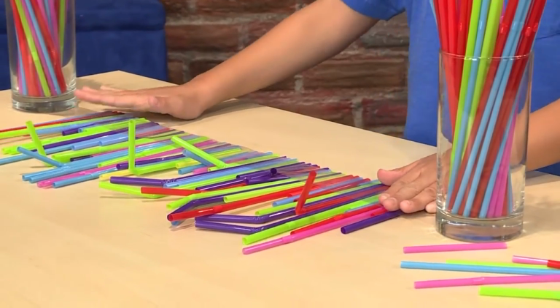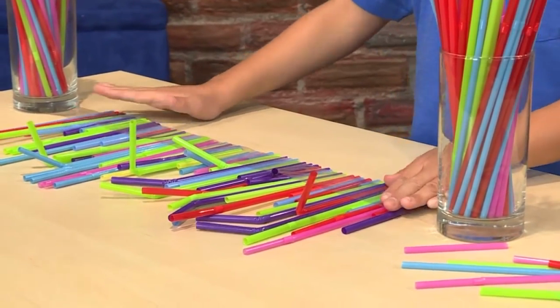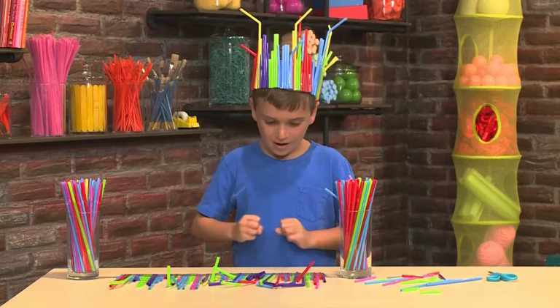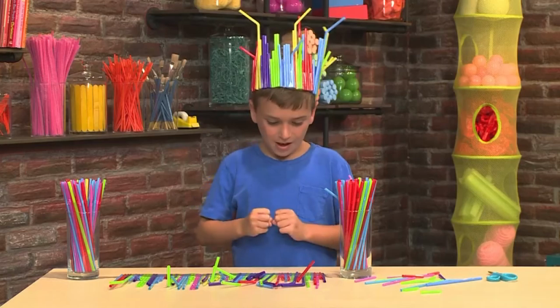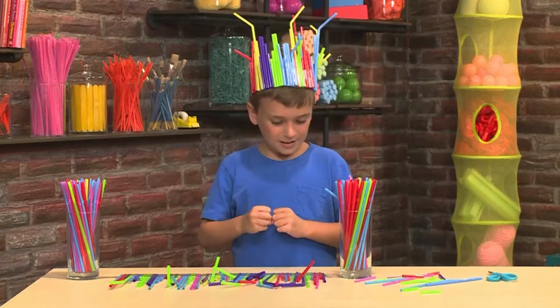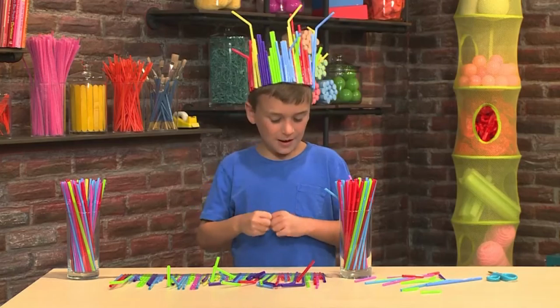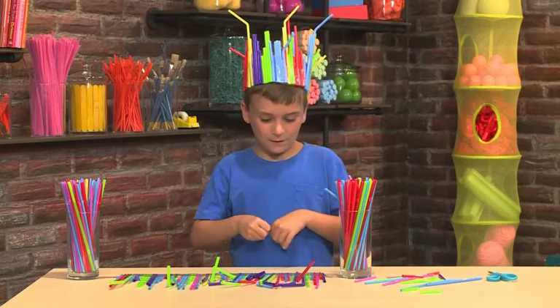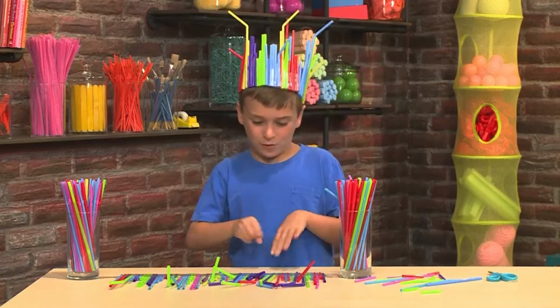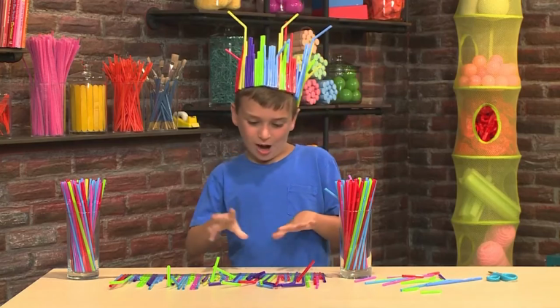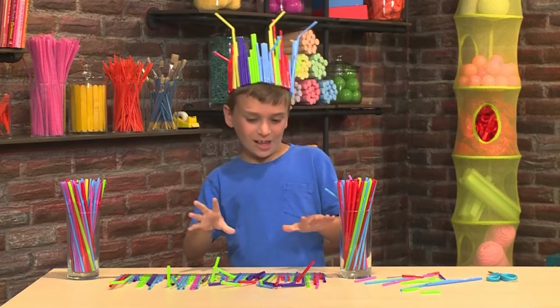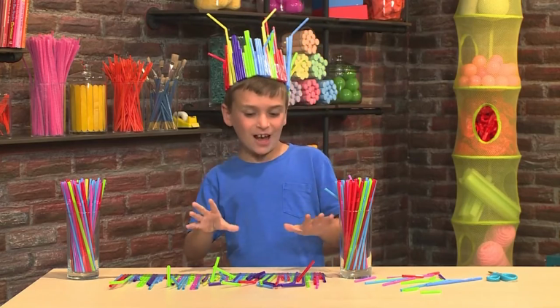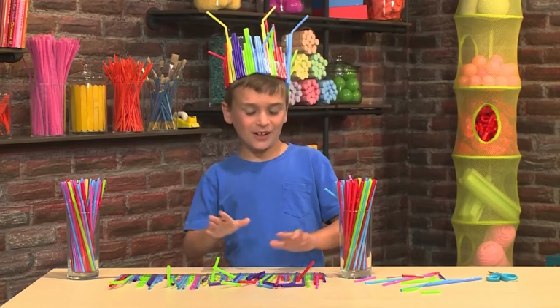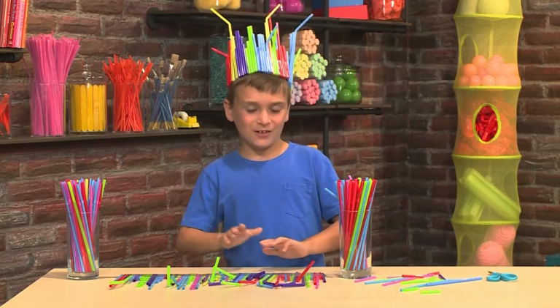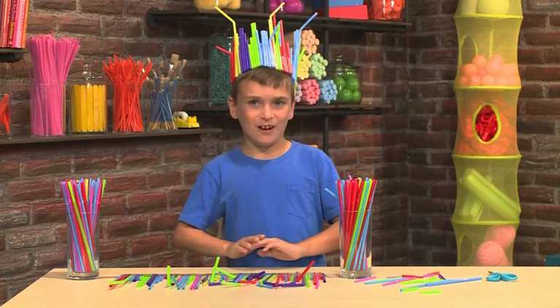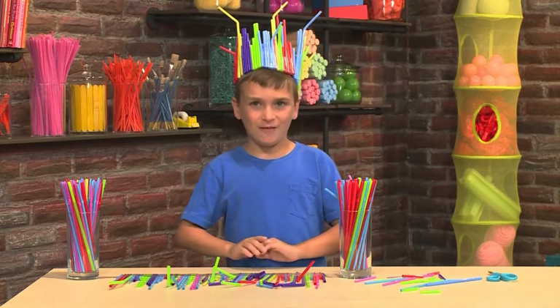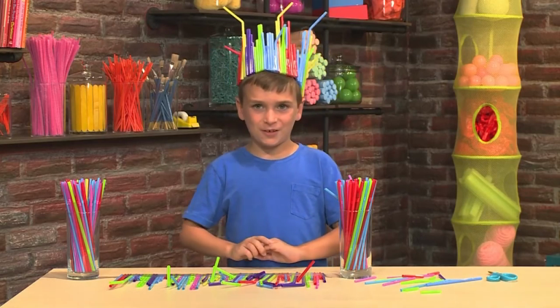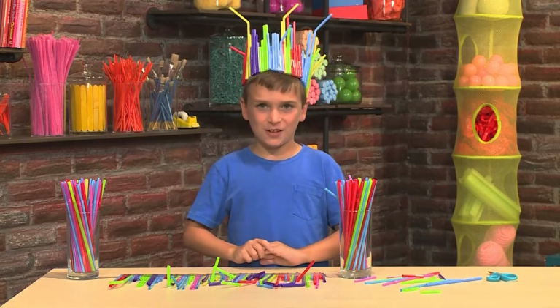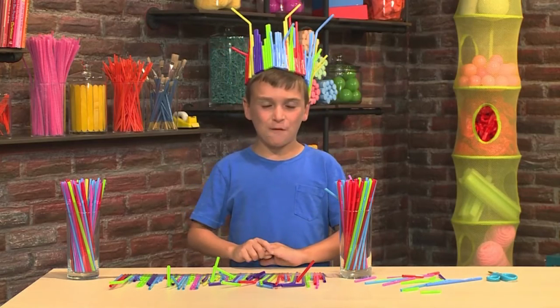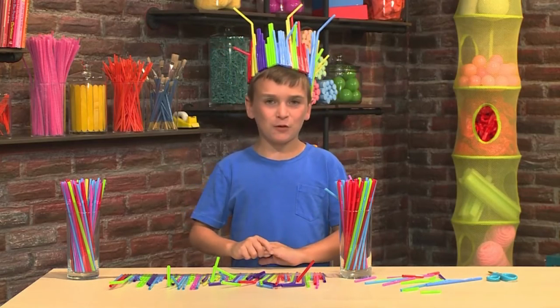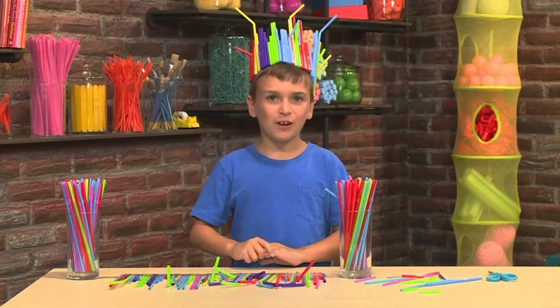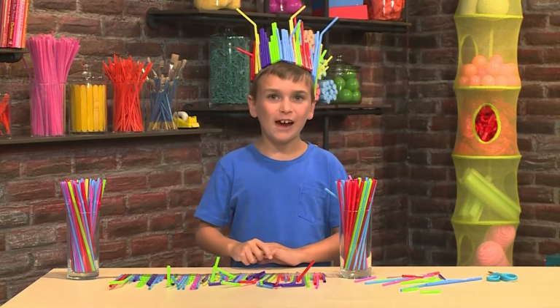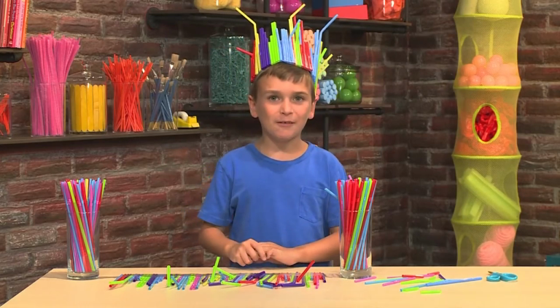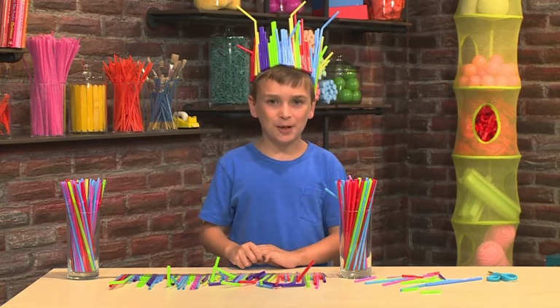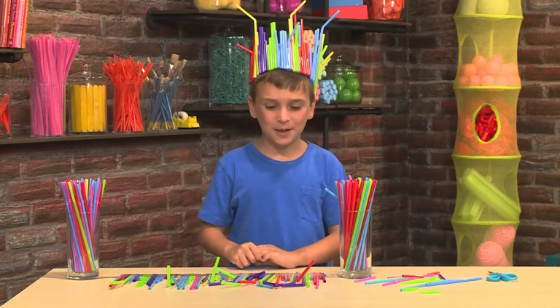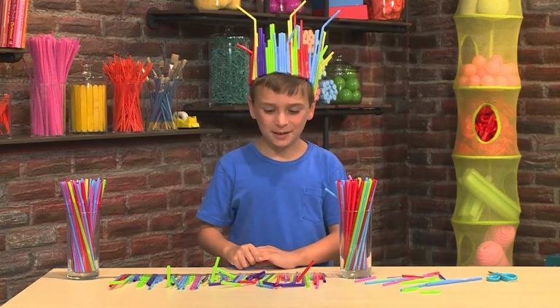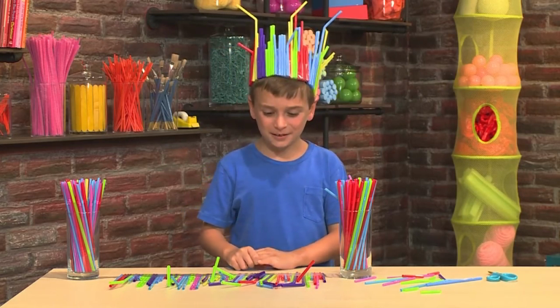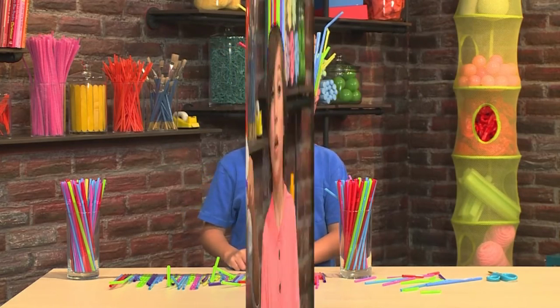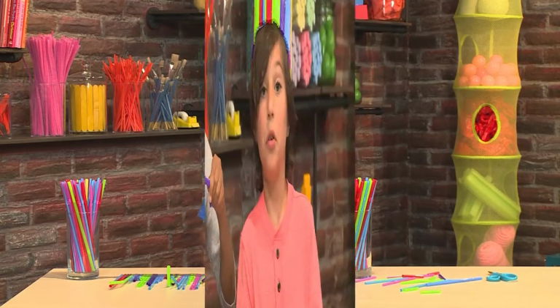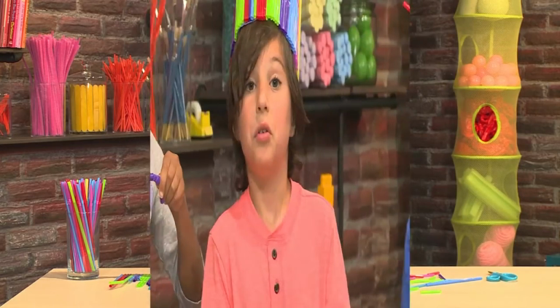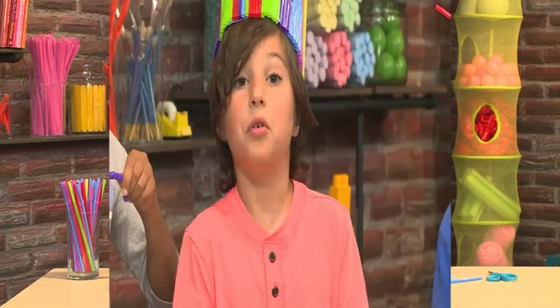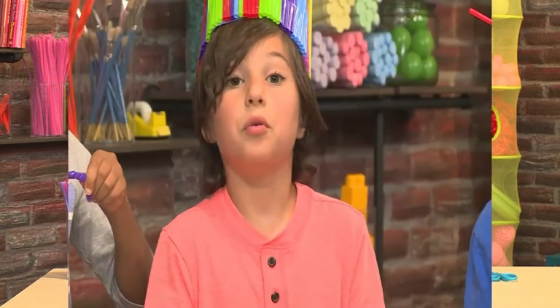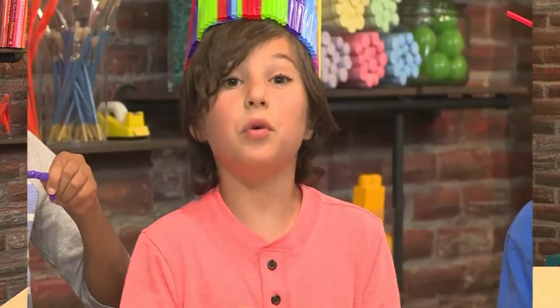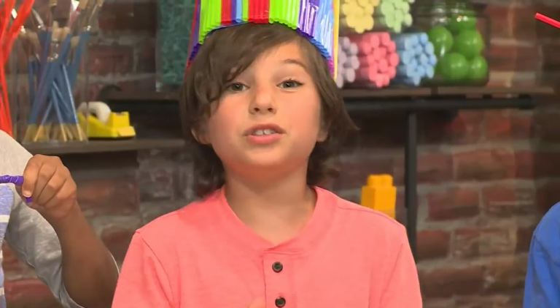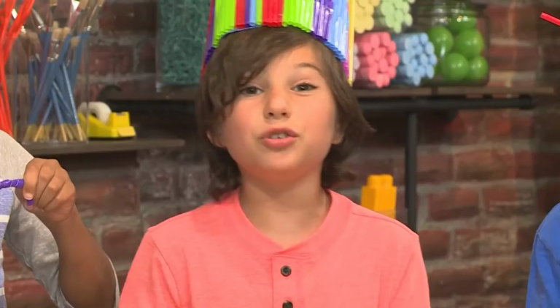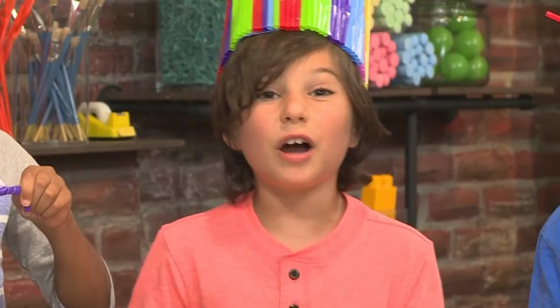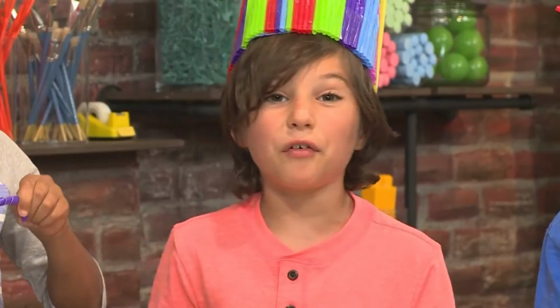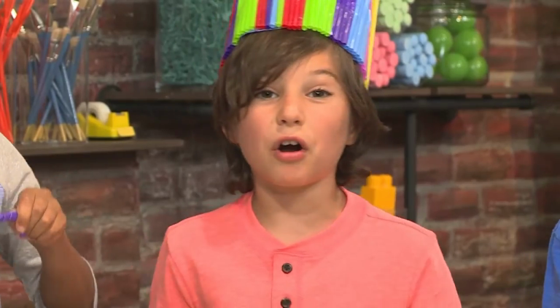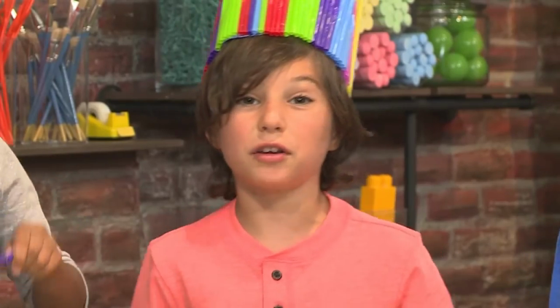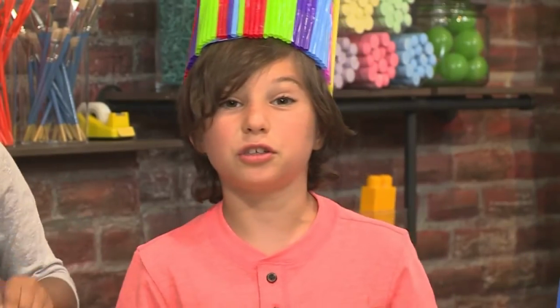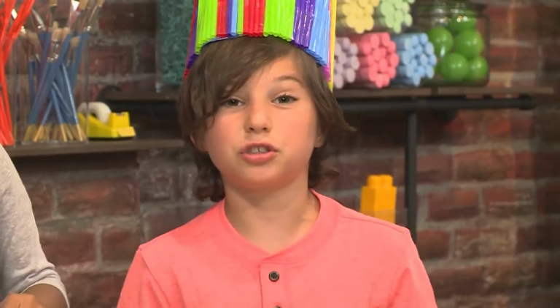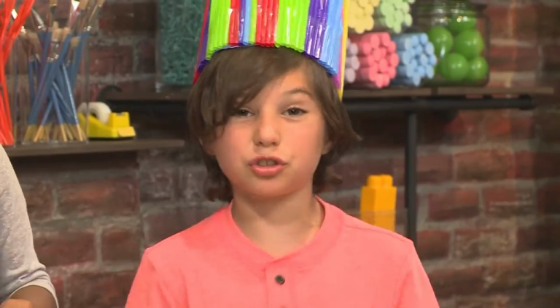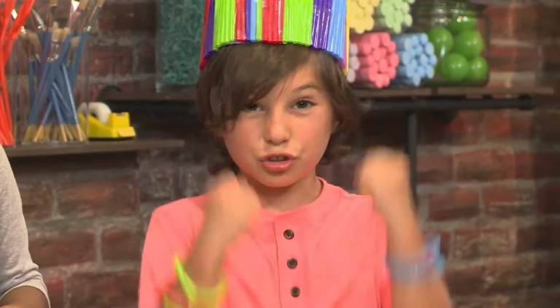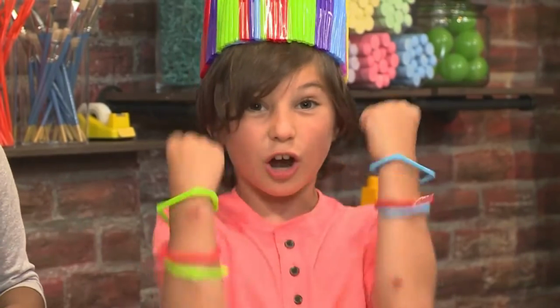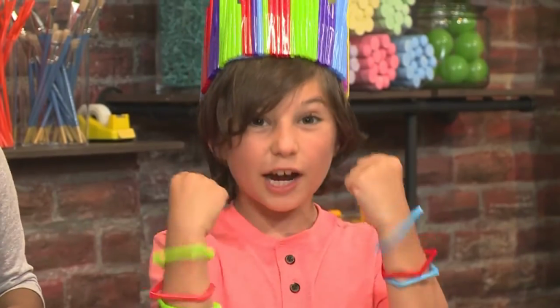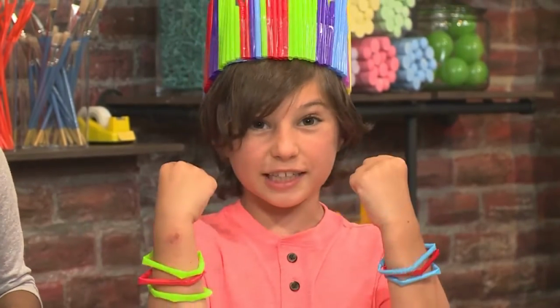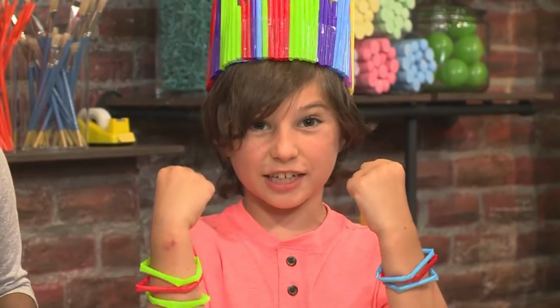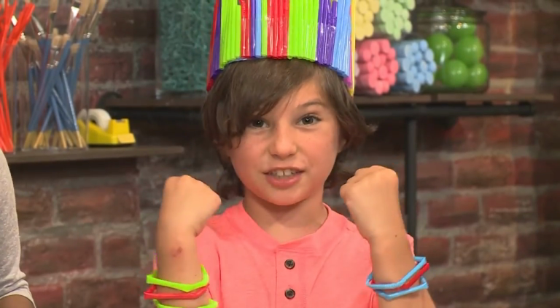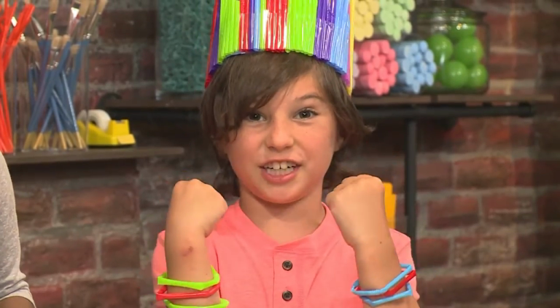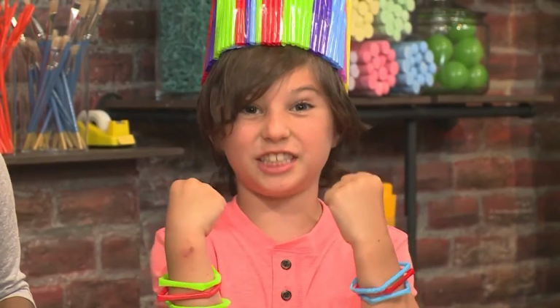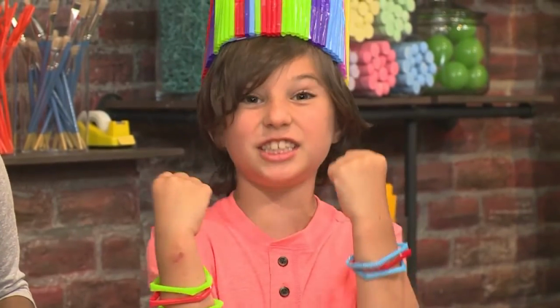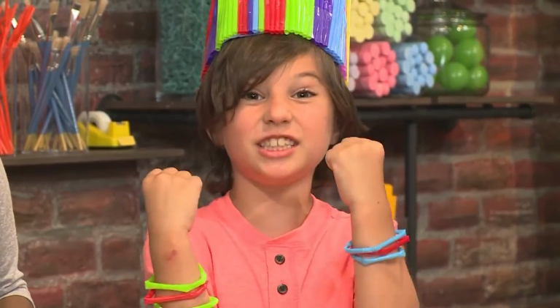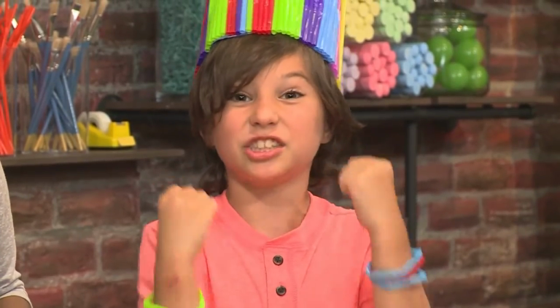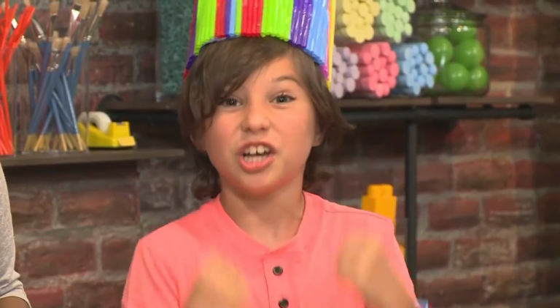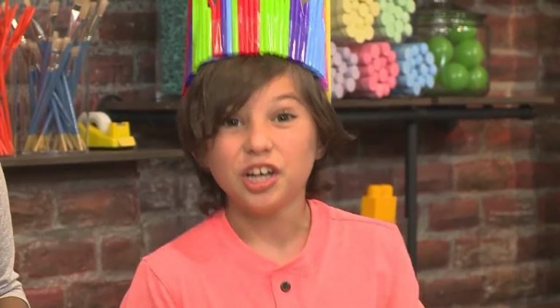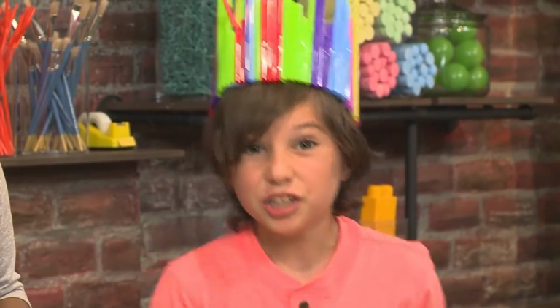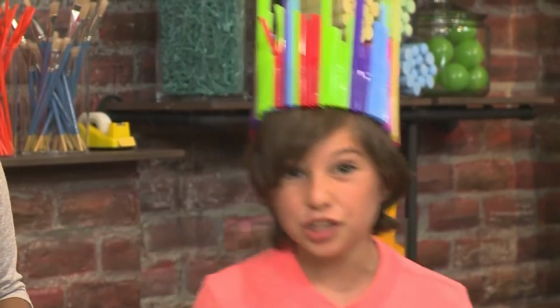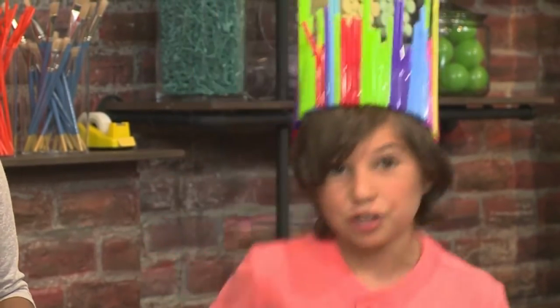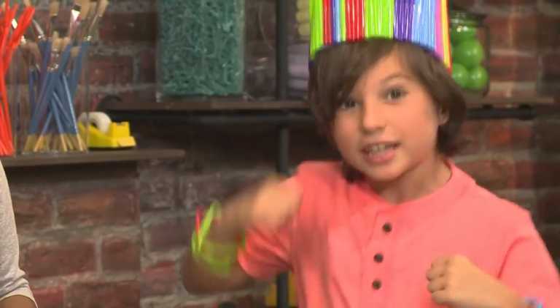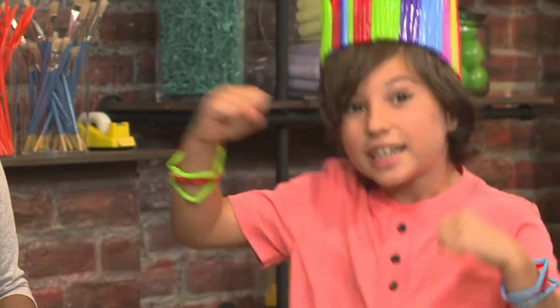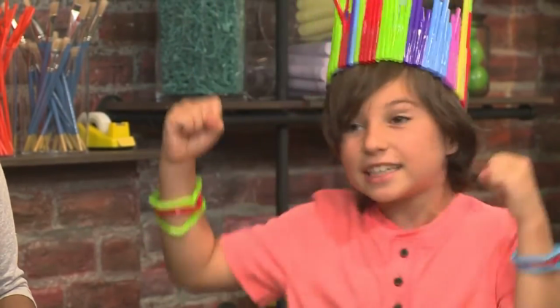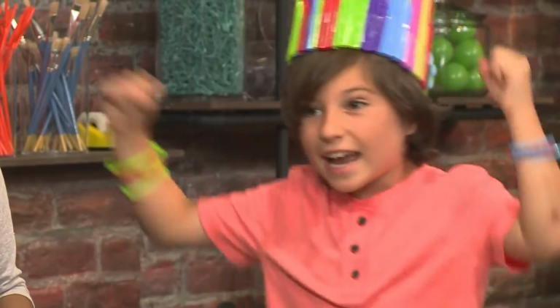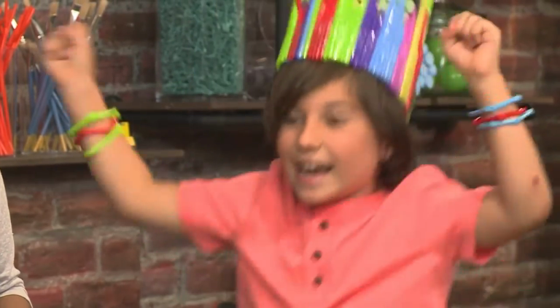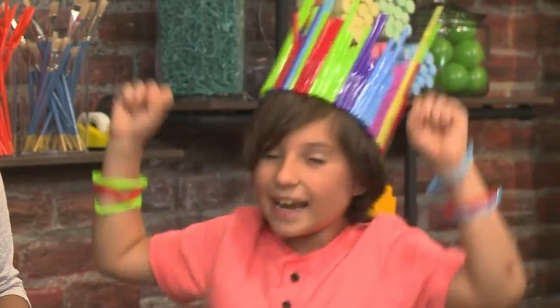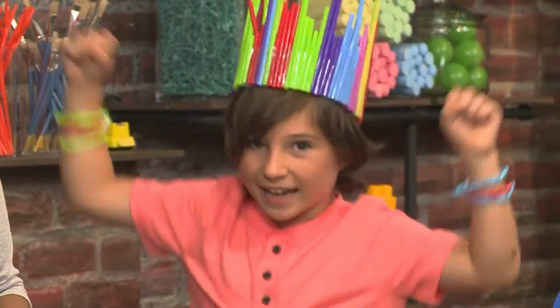And then, voila! You have yourself a crown! Once you have all your straw decorations, you can dance!